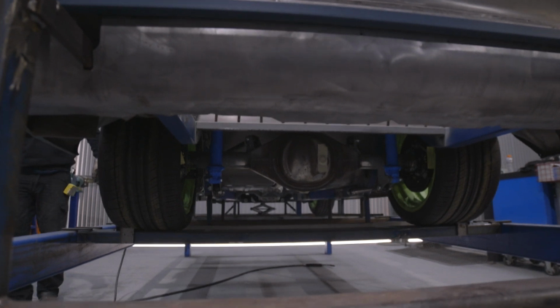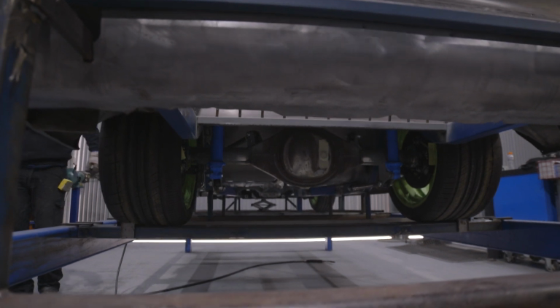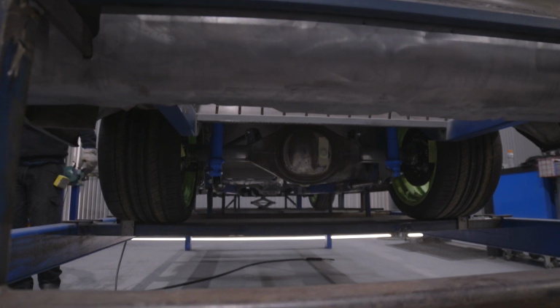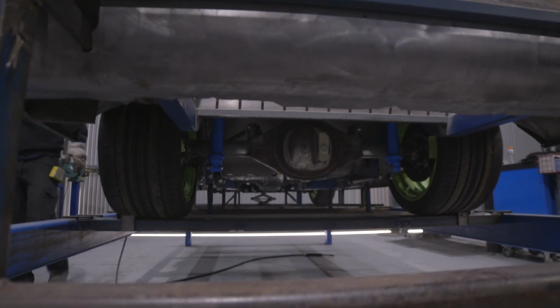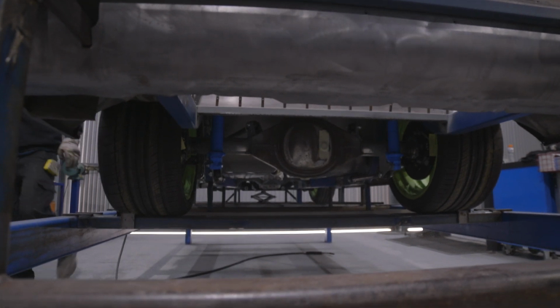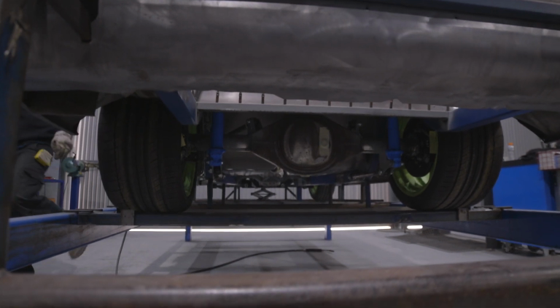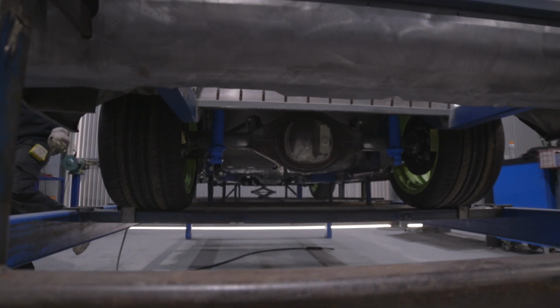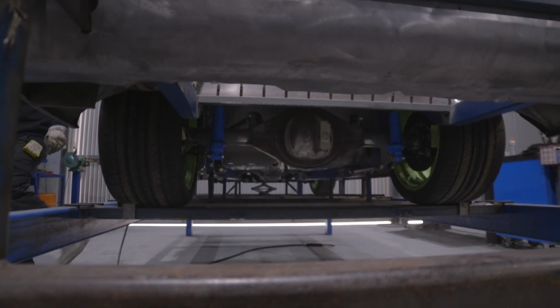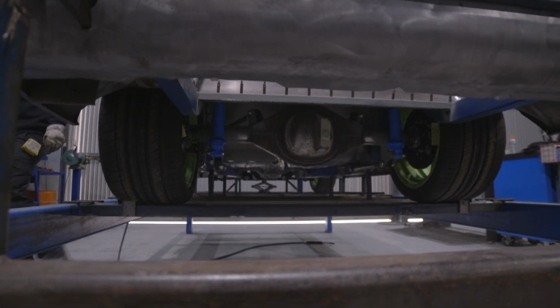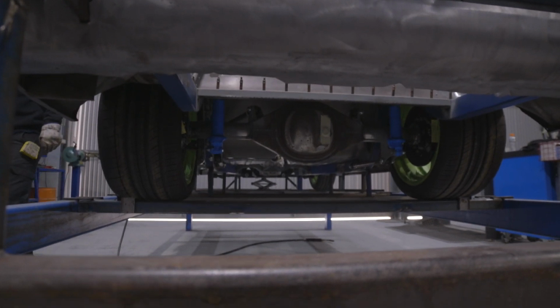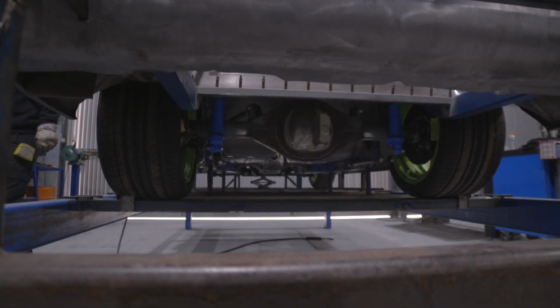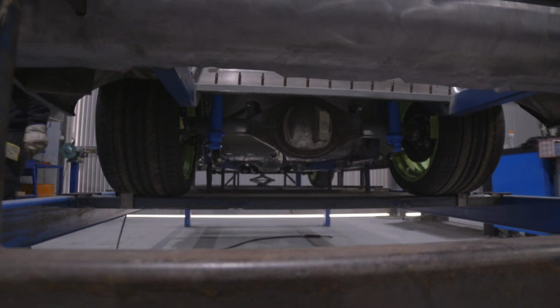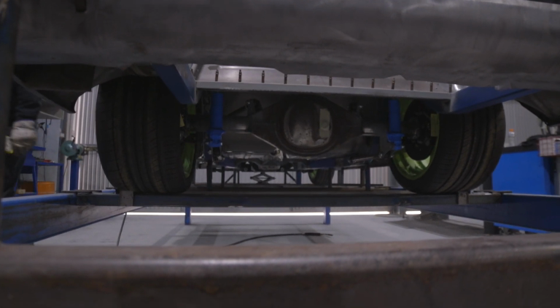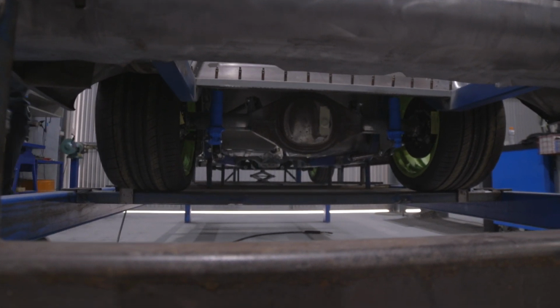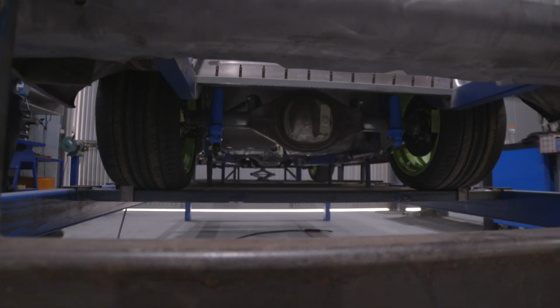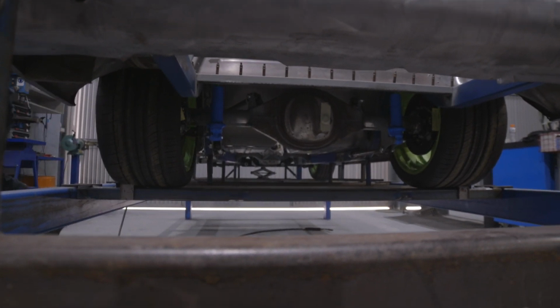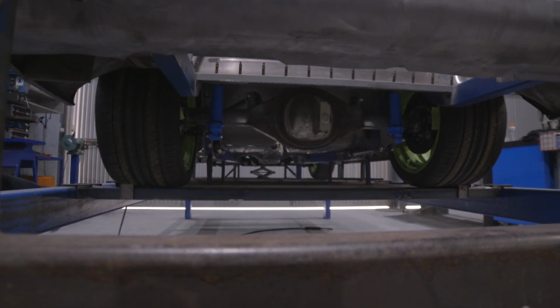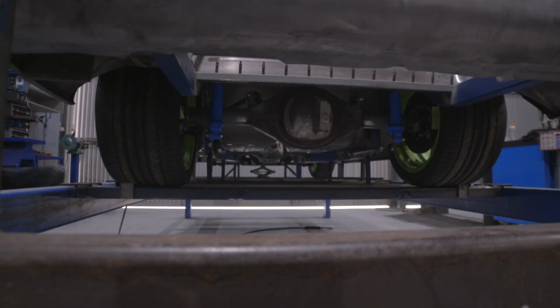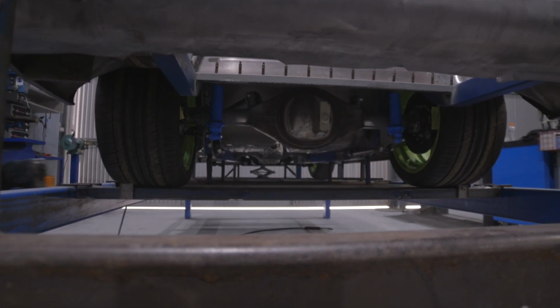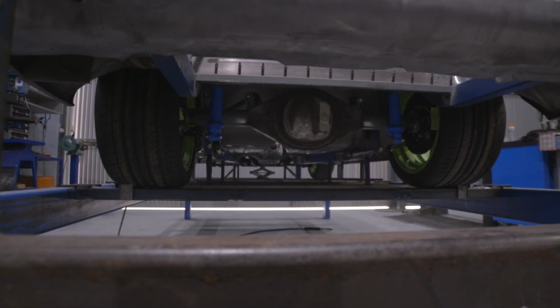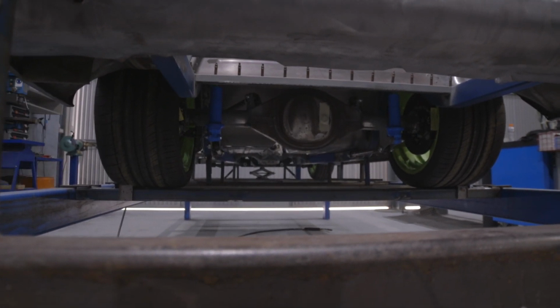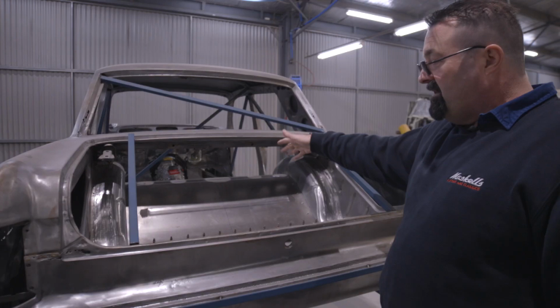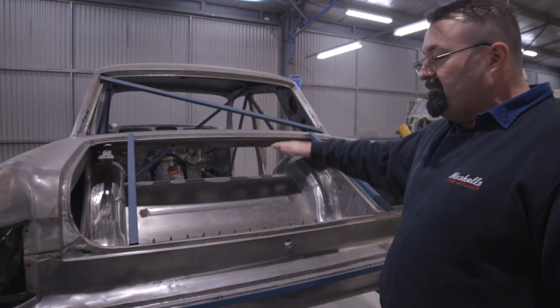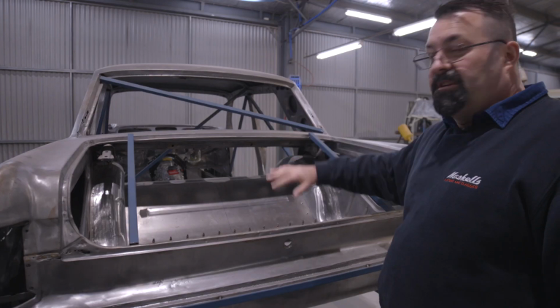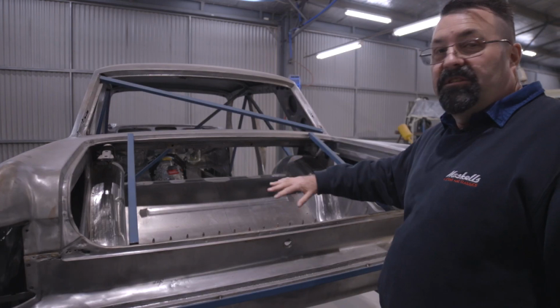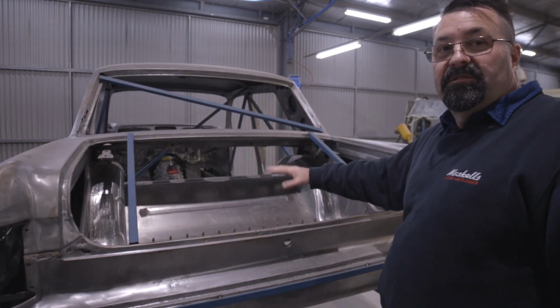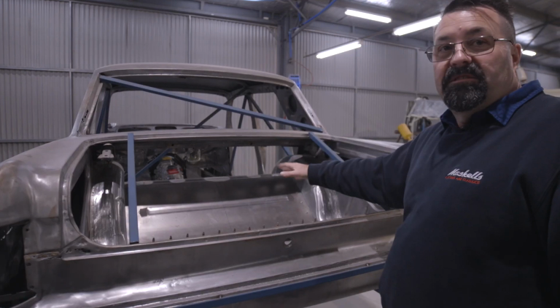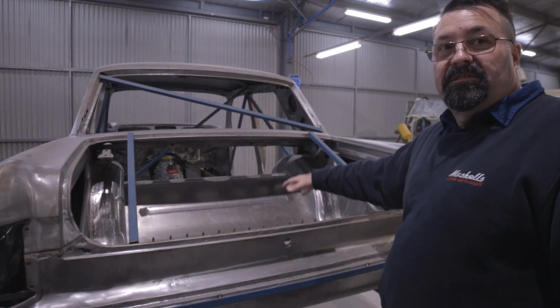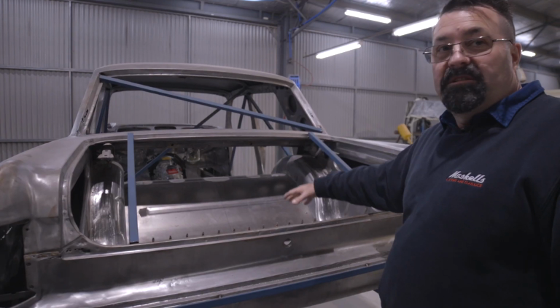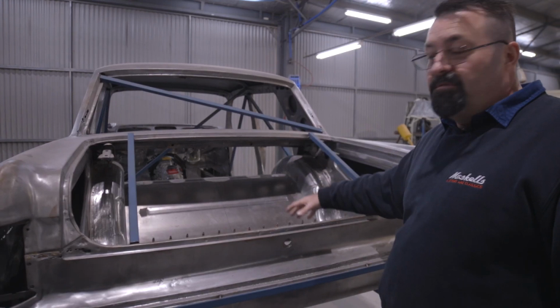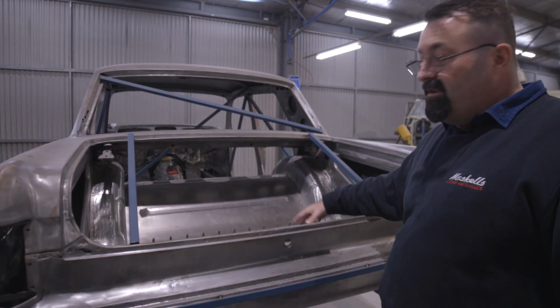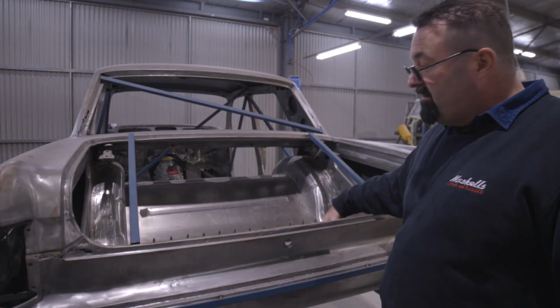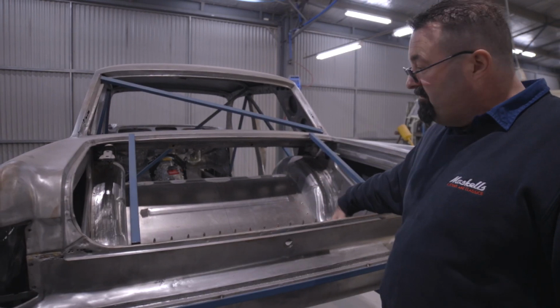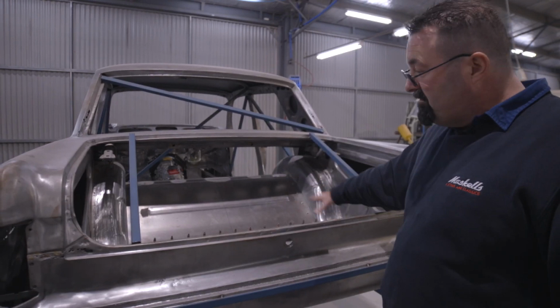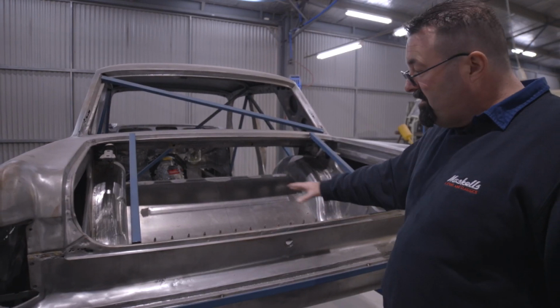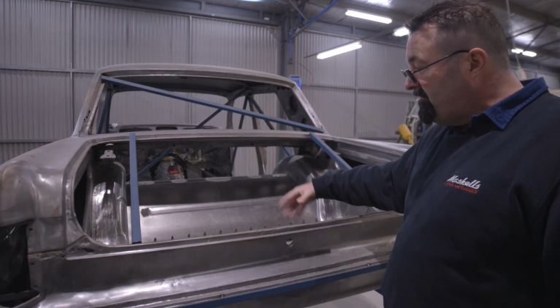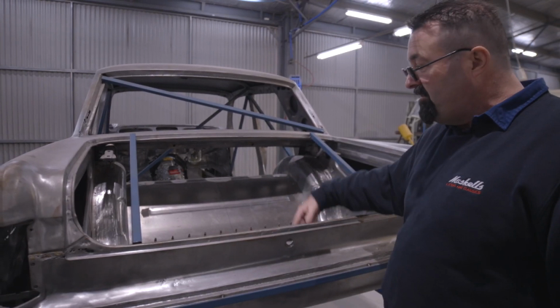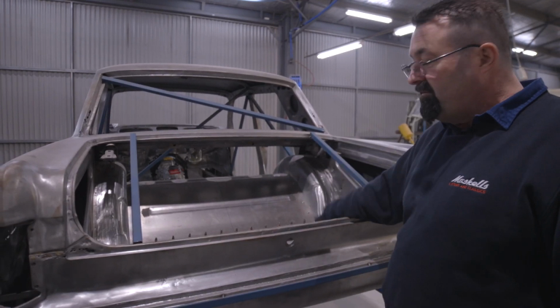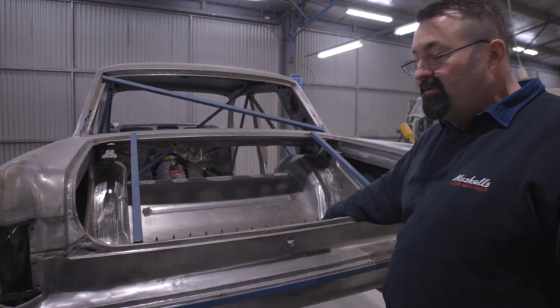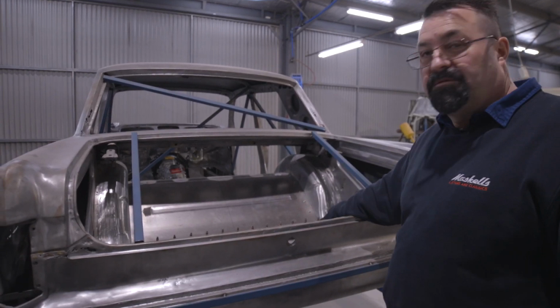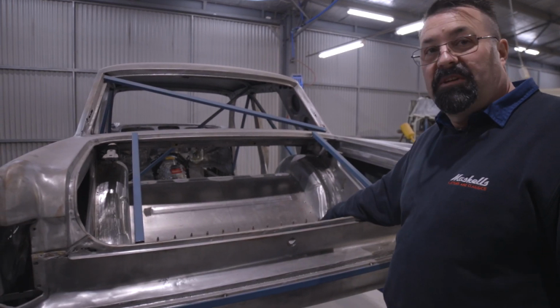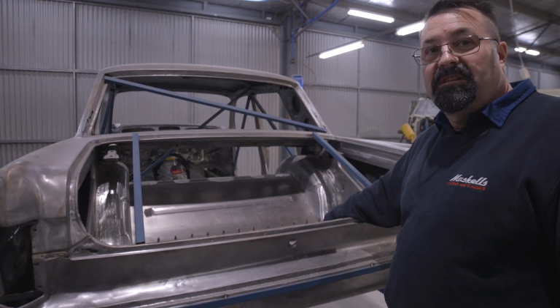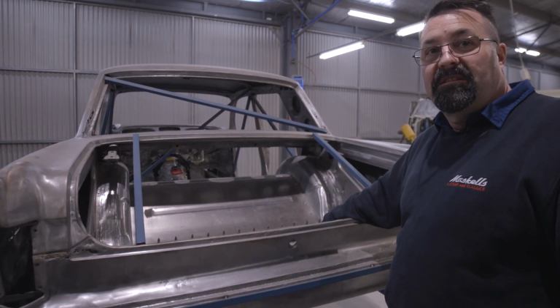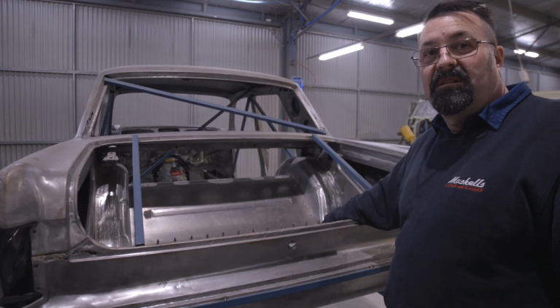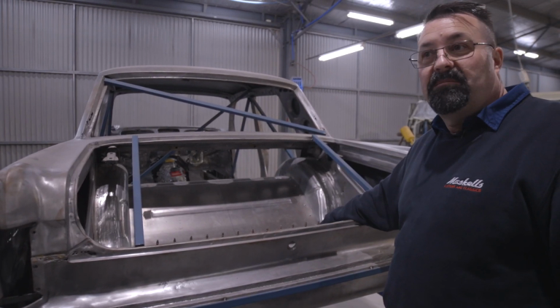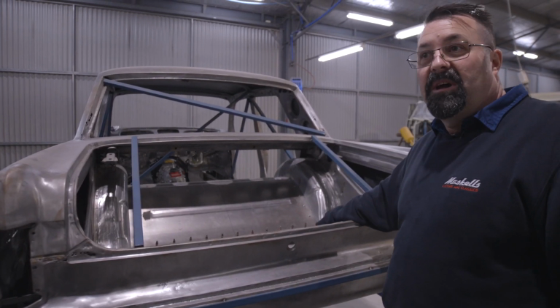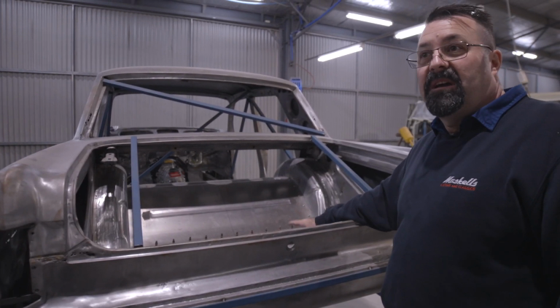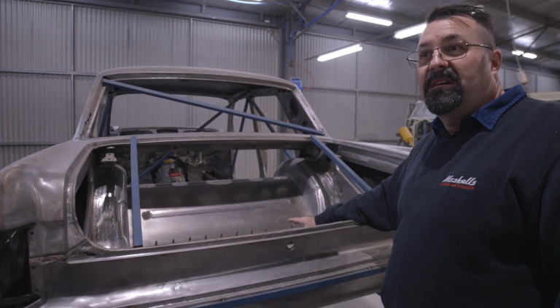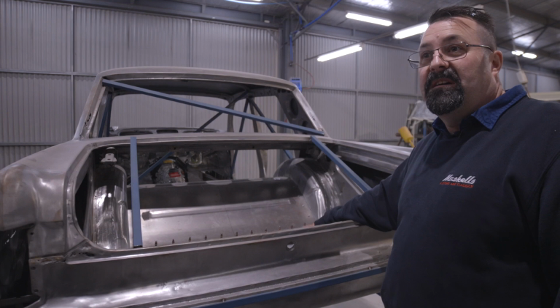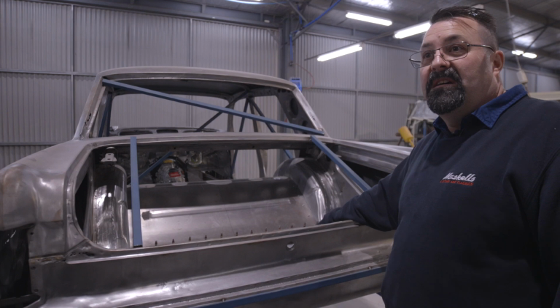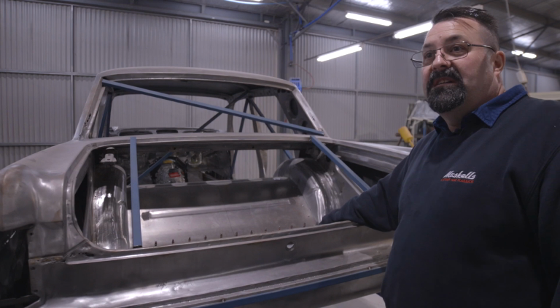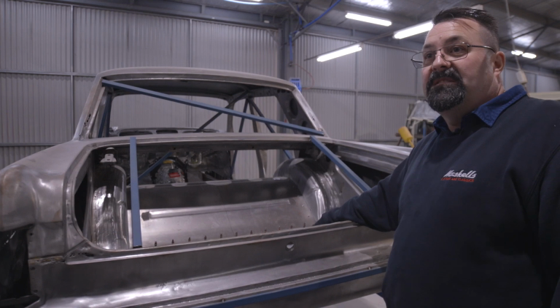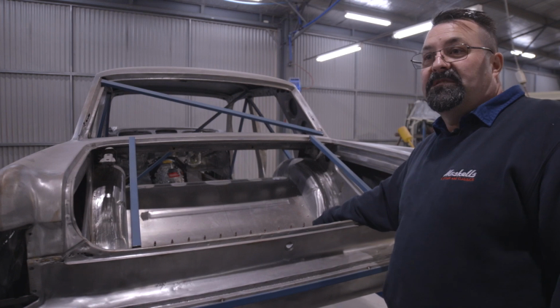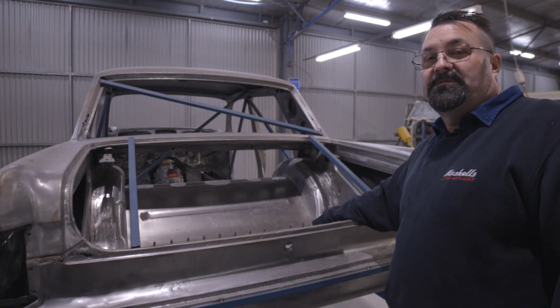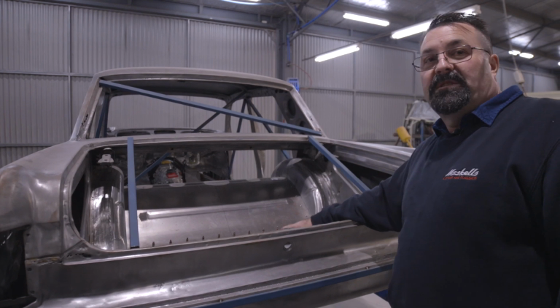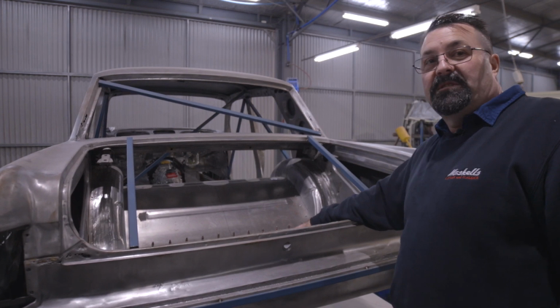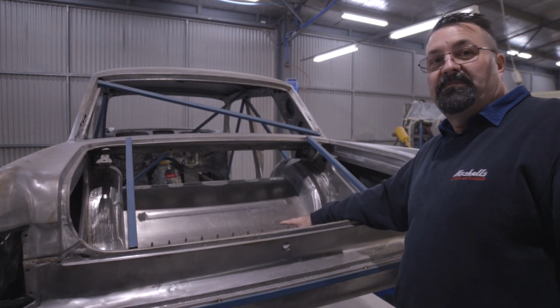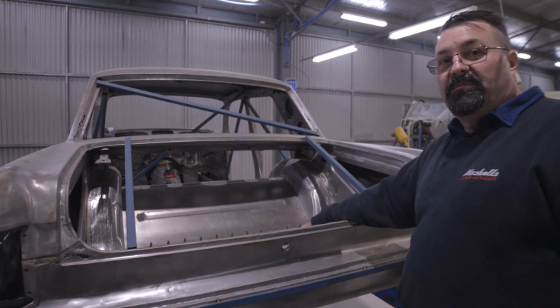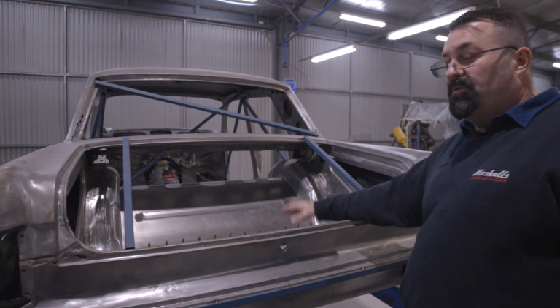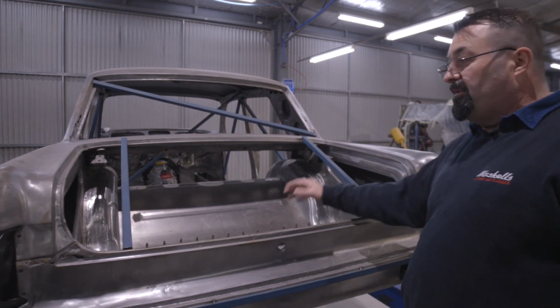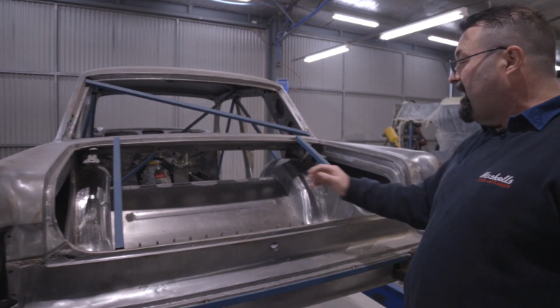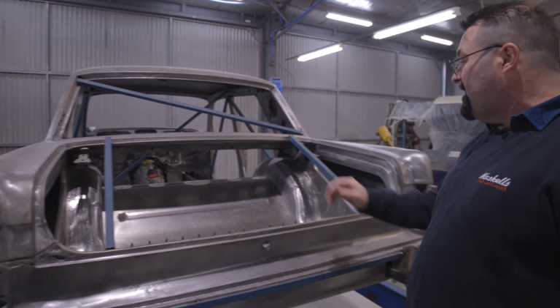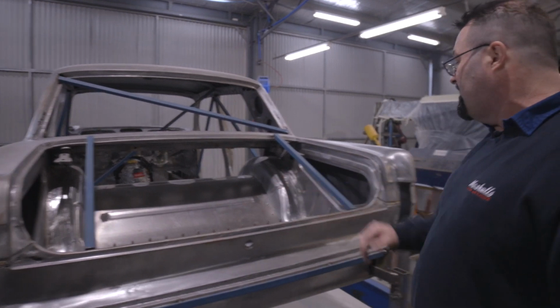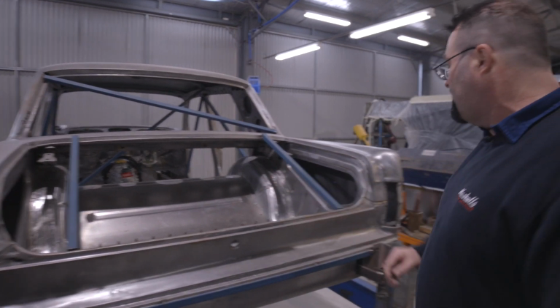From there he's getting ready to do the tin work, and we're just waiting for the fuel tank to come back so we can put that in.